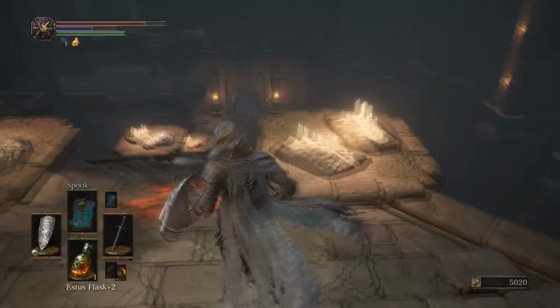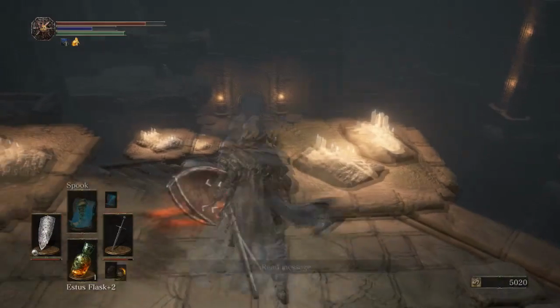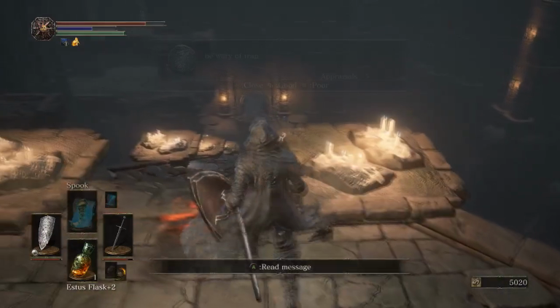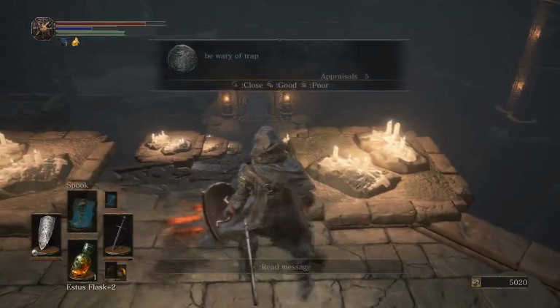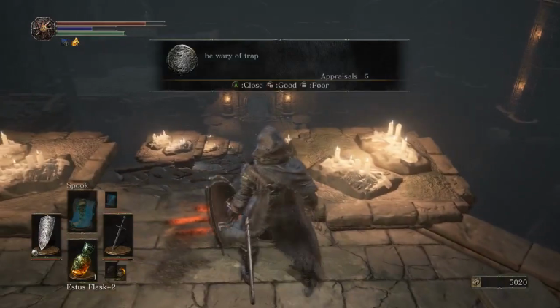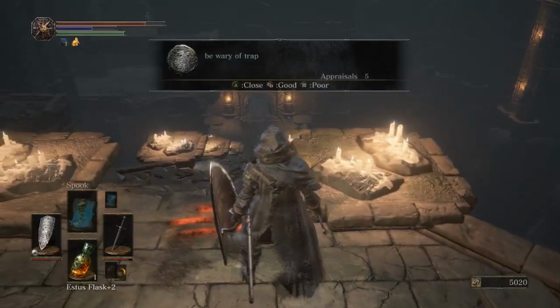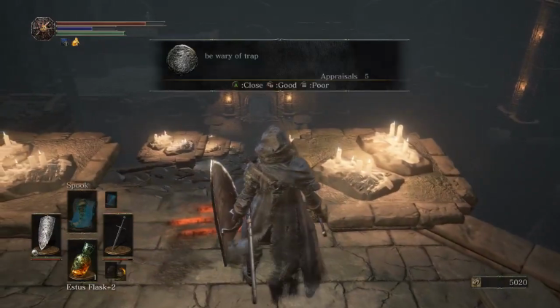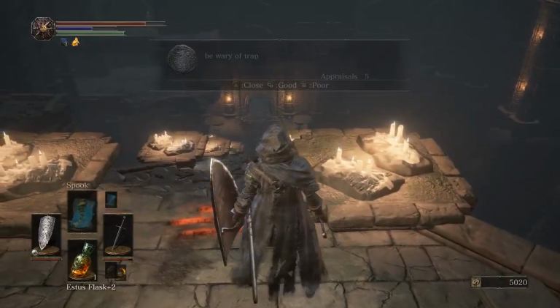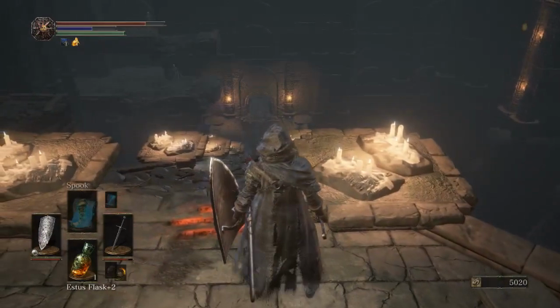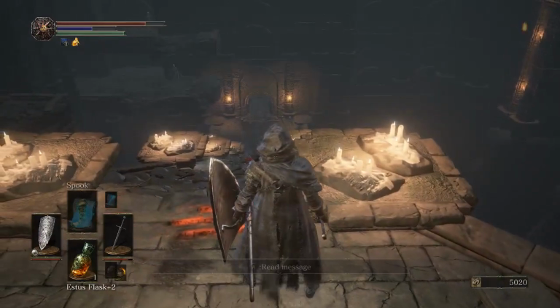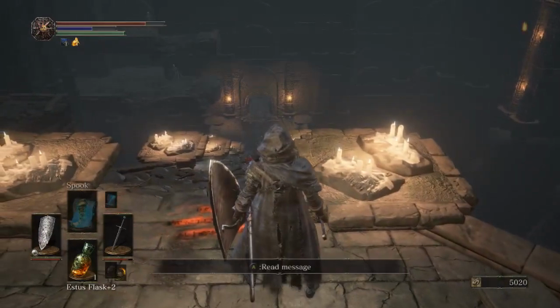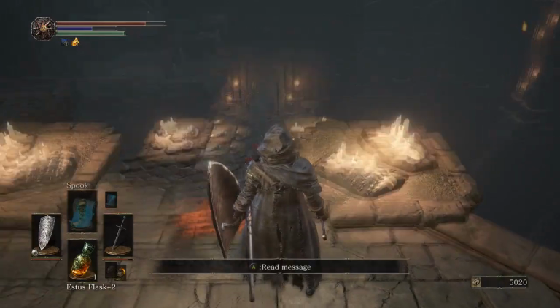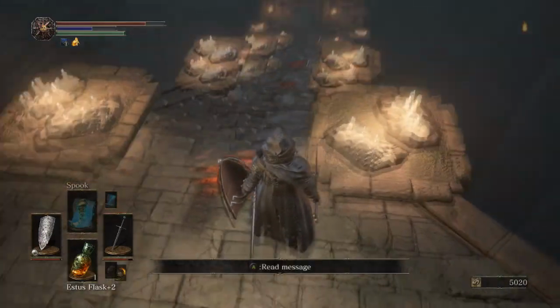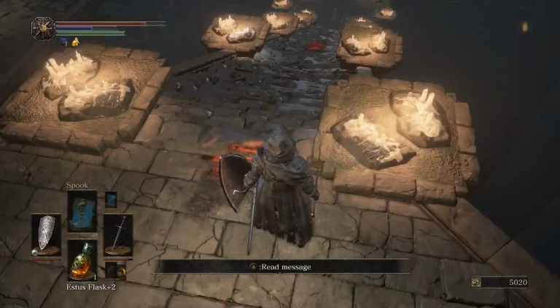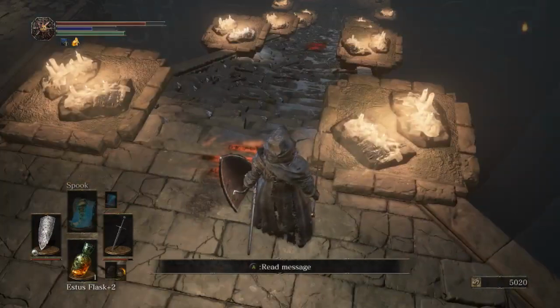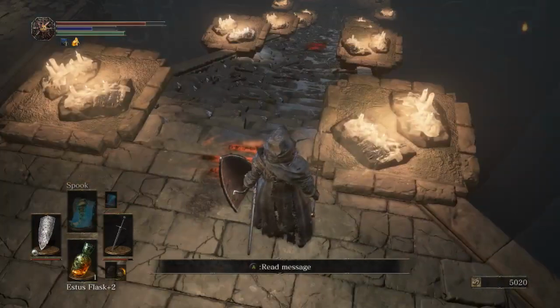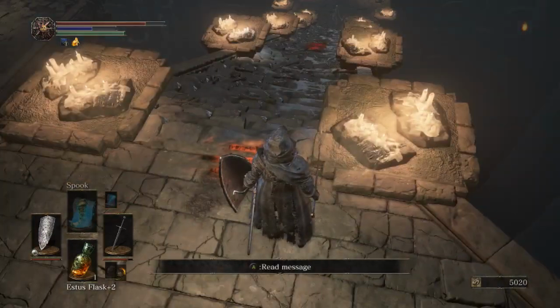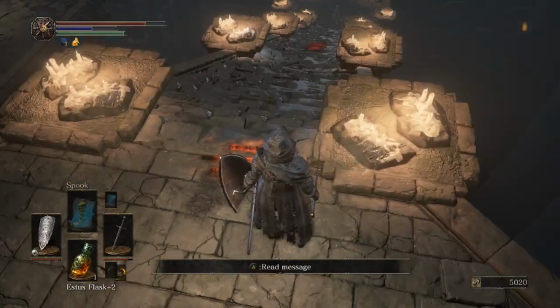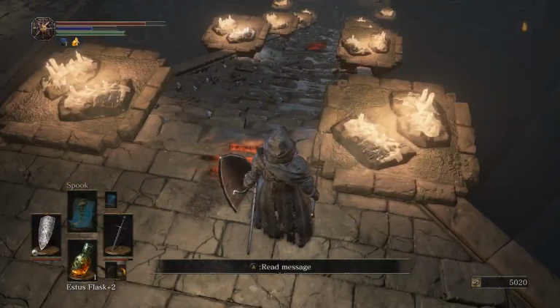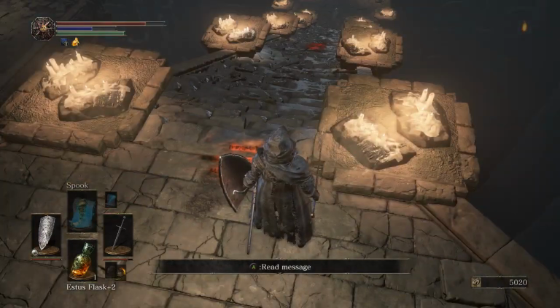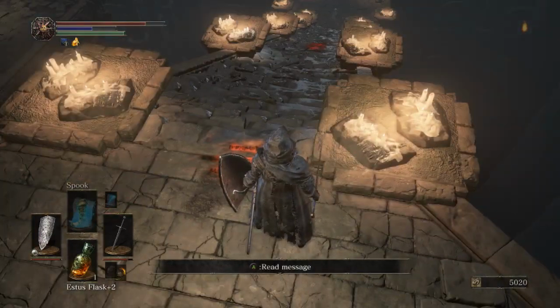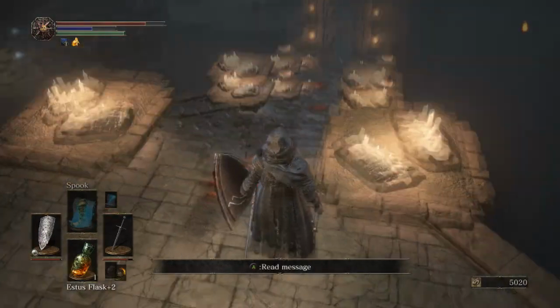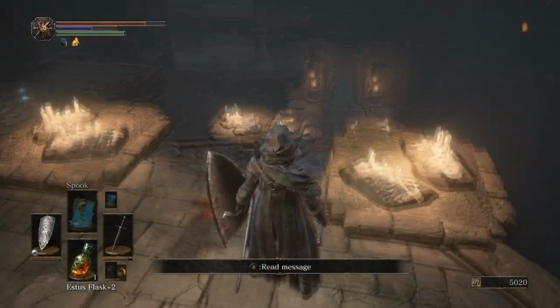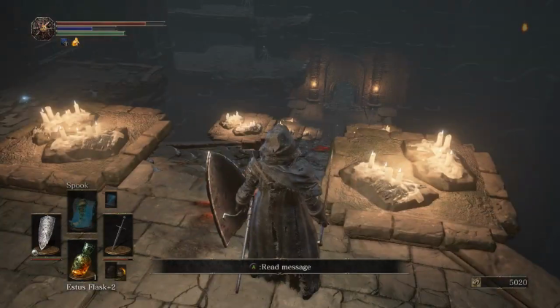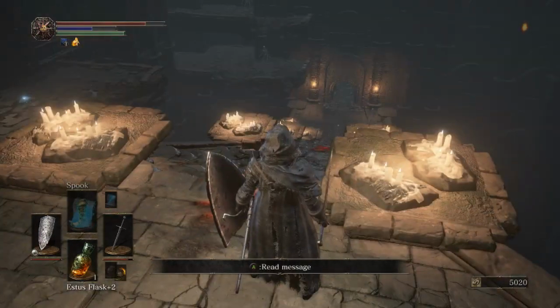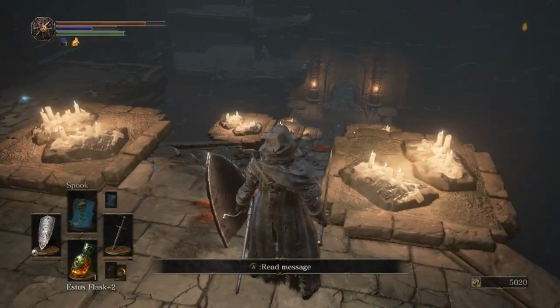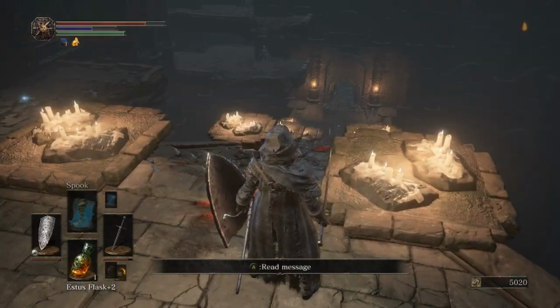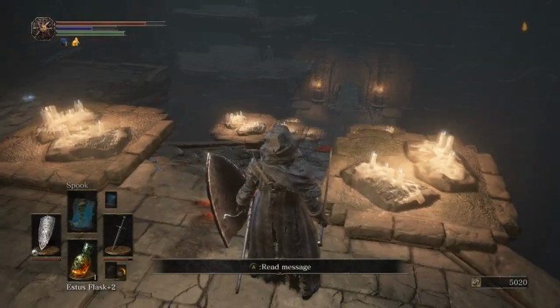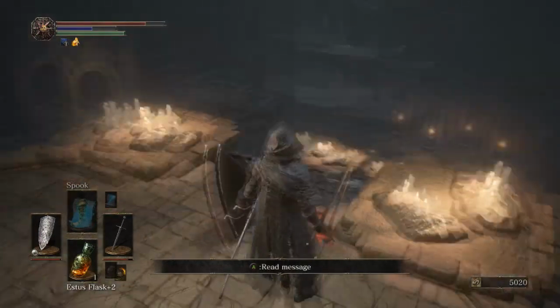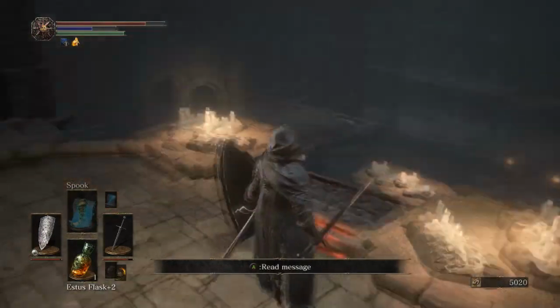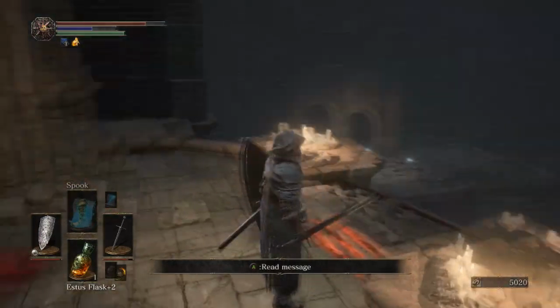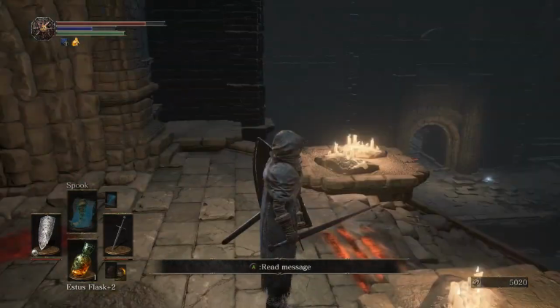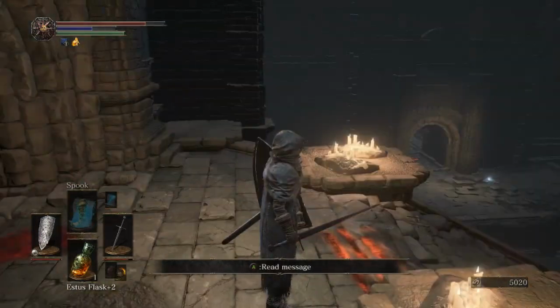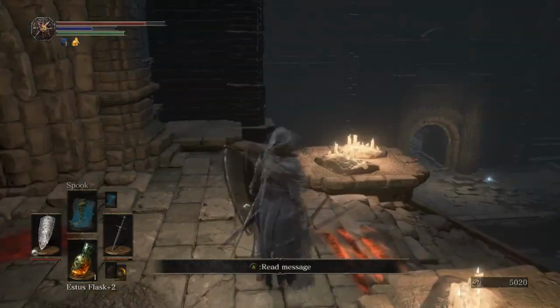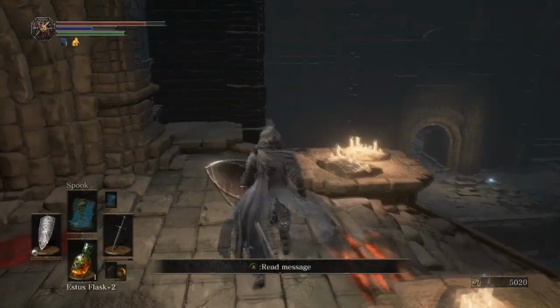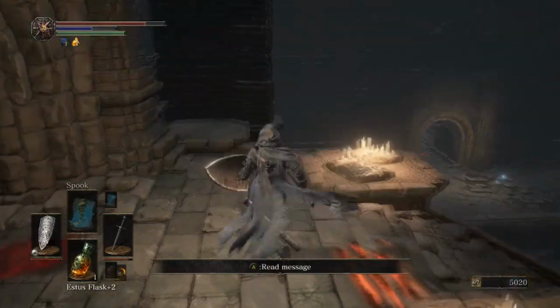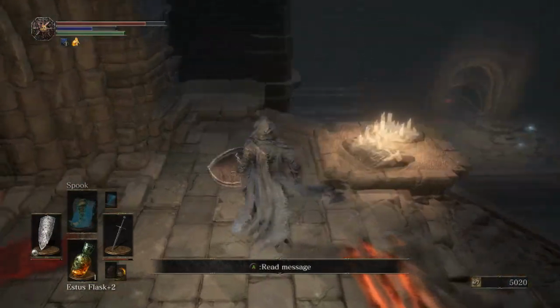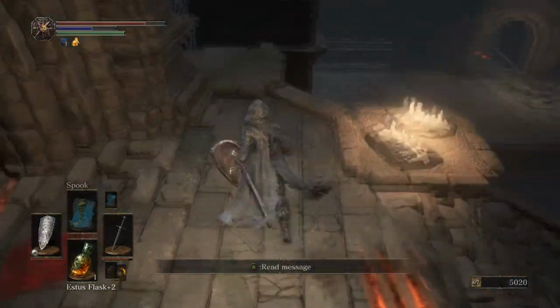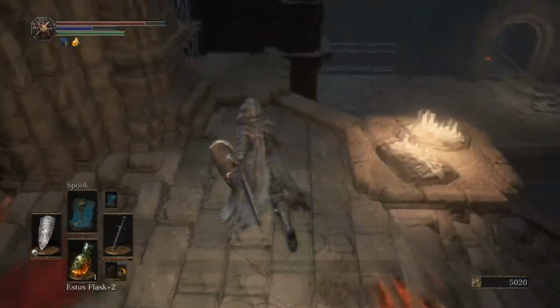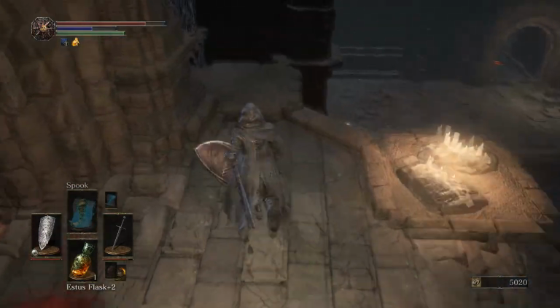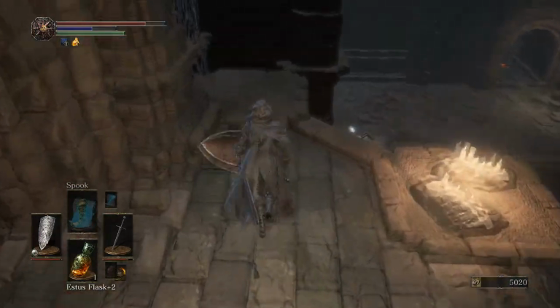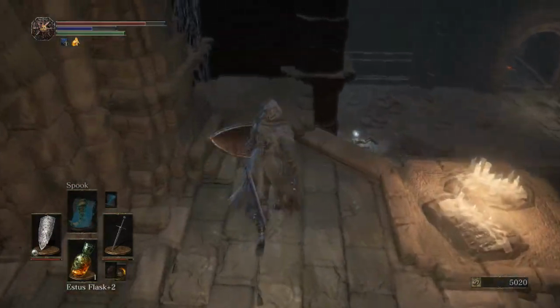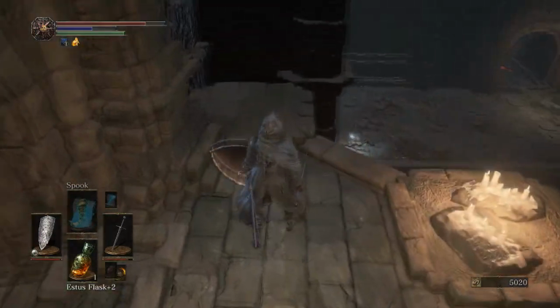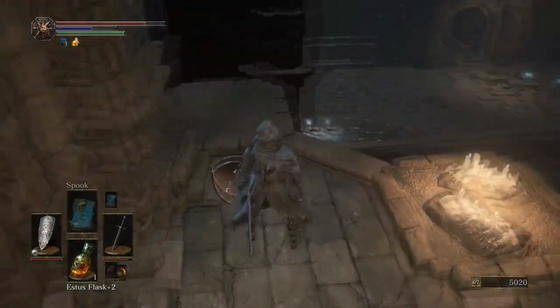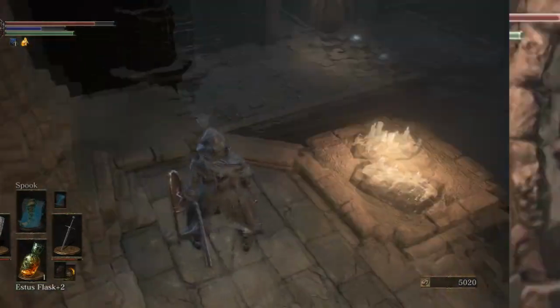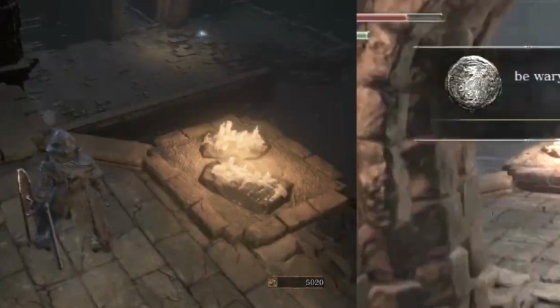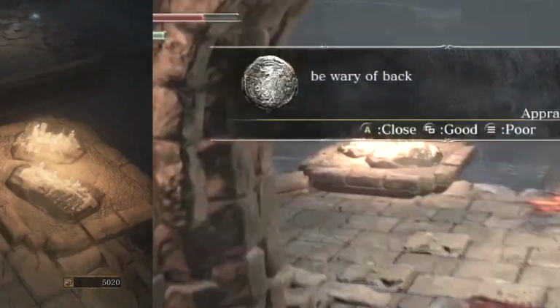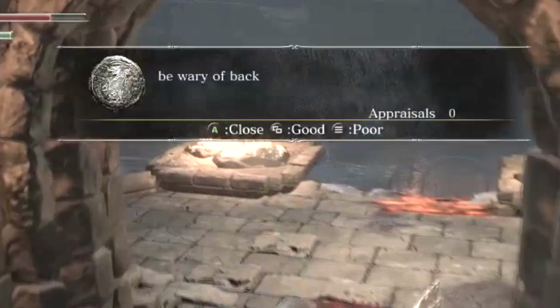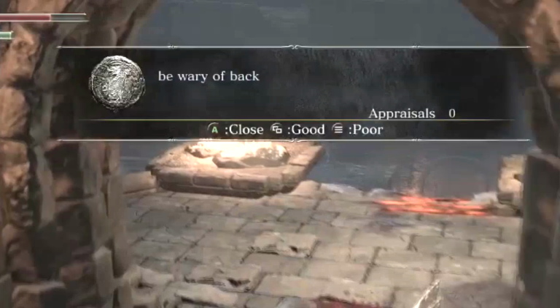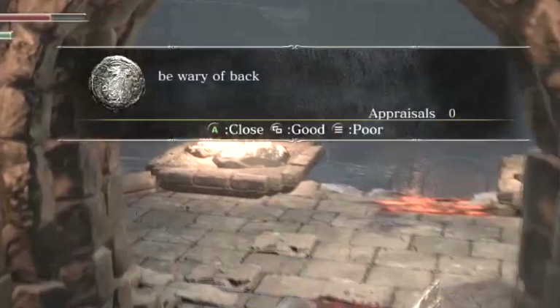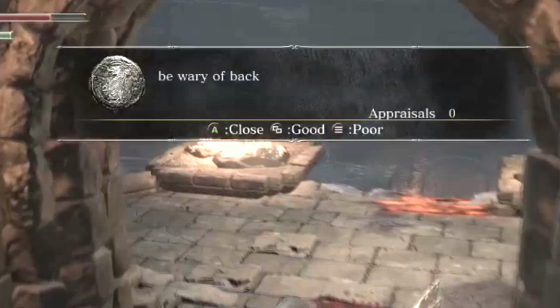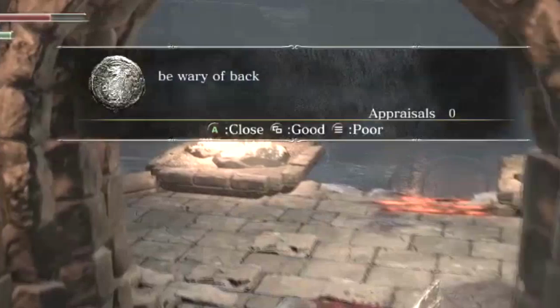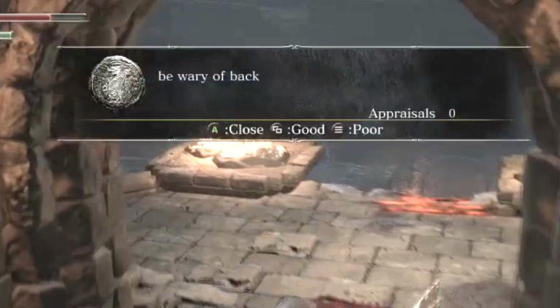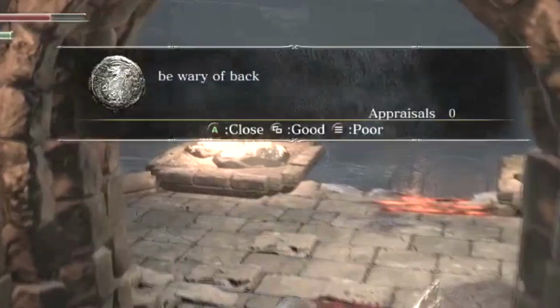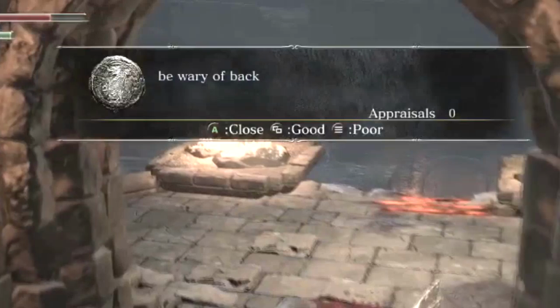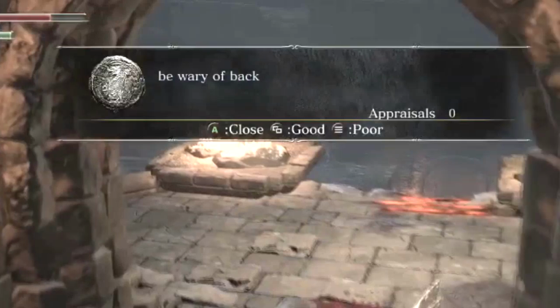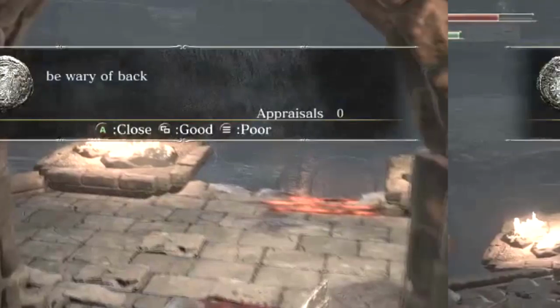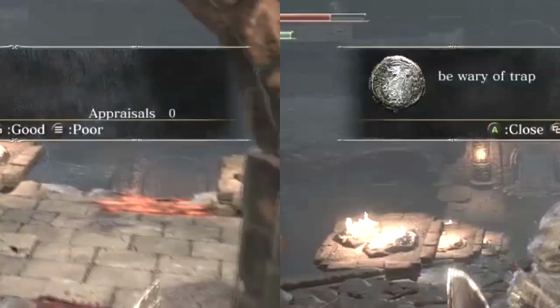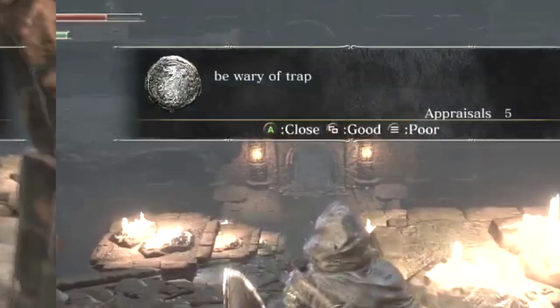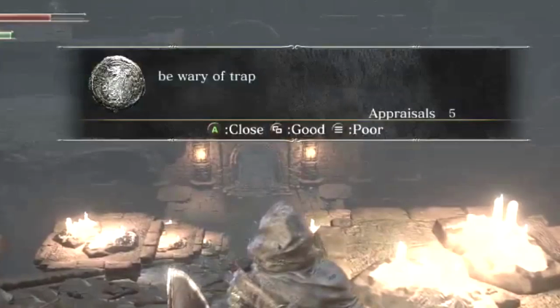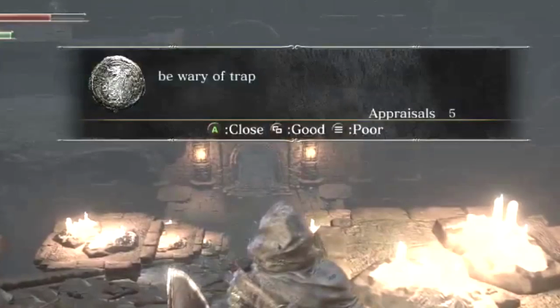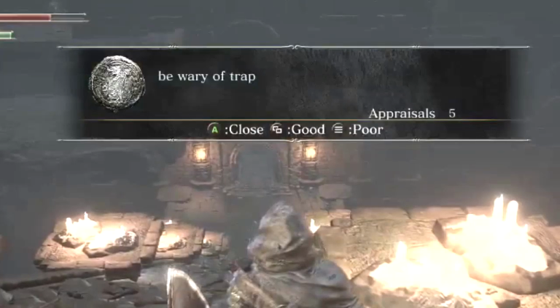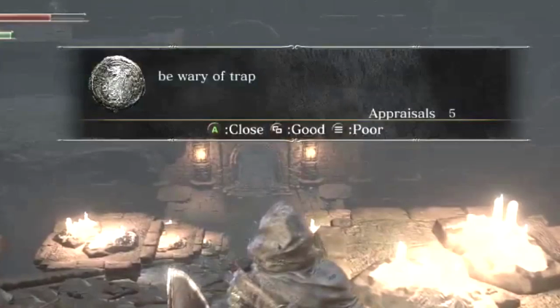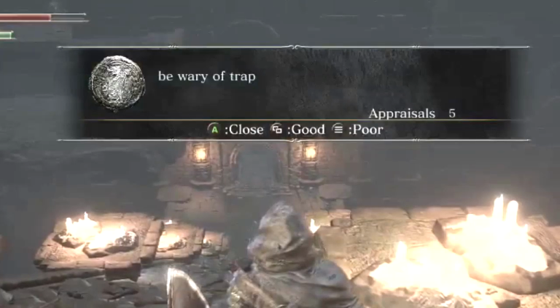First thing to remember: if you're playing online, always read those notes on the ground and take them very seriously. Like these two notes here: 'Be wary of back' and 'Be wary of trap.'